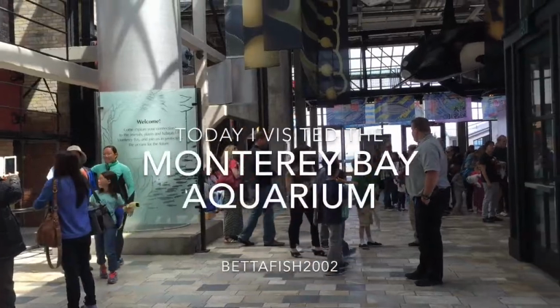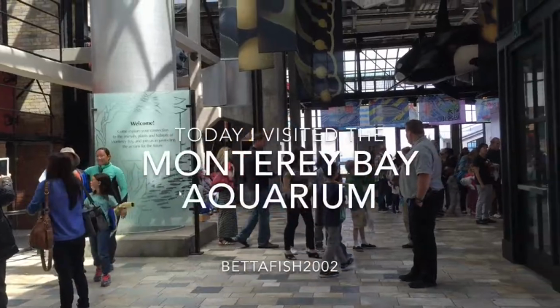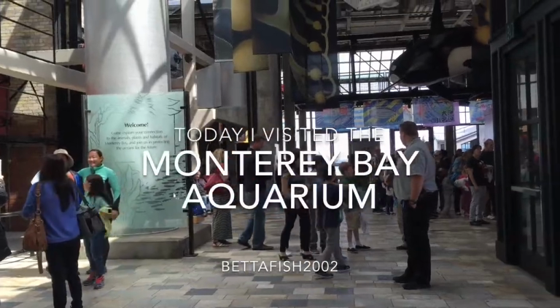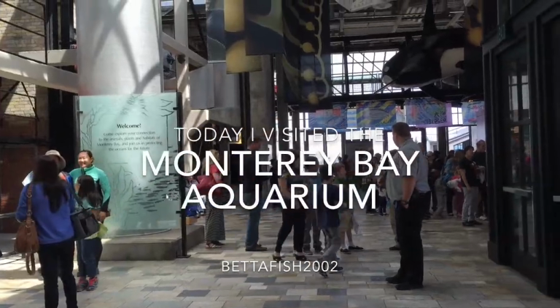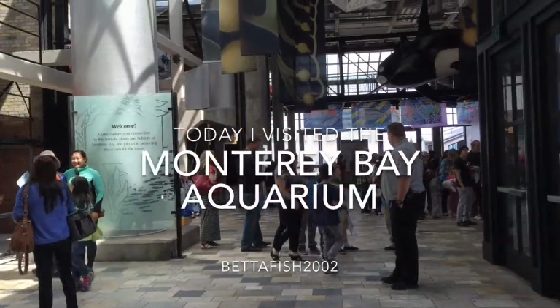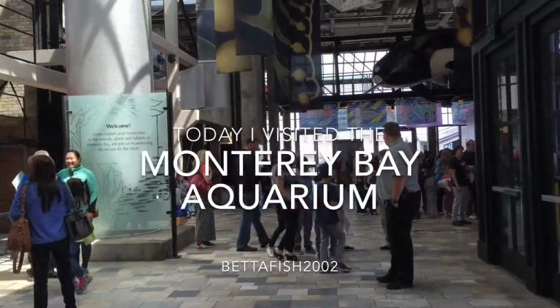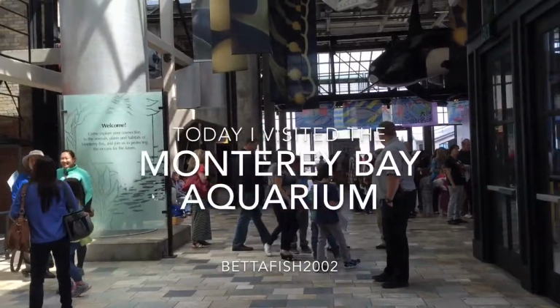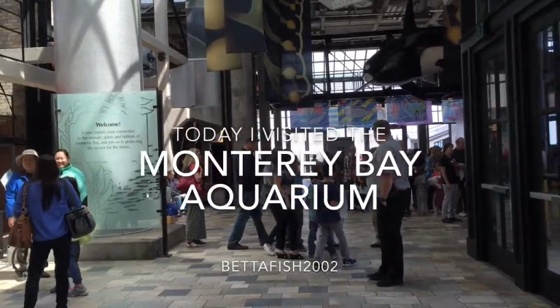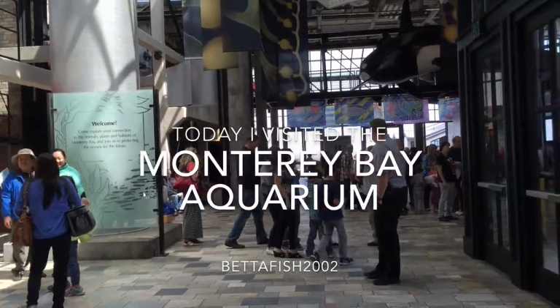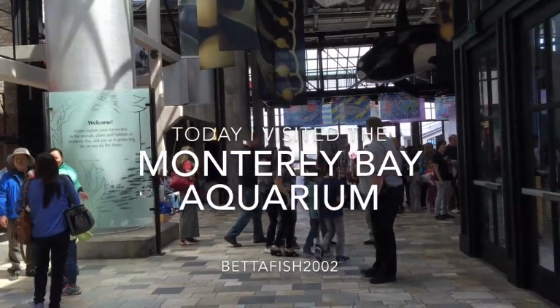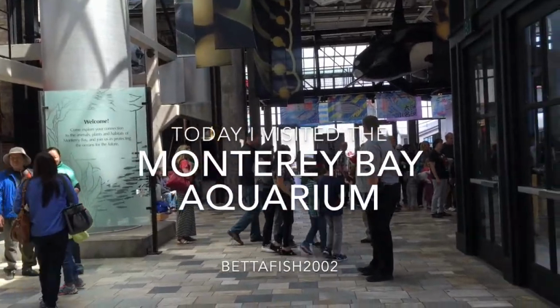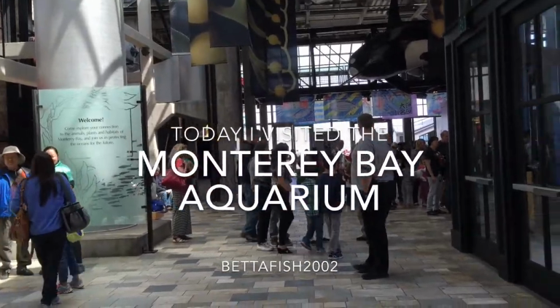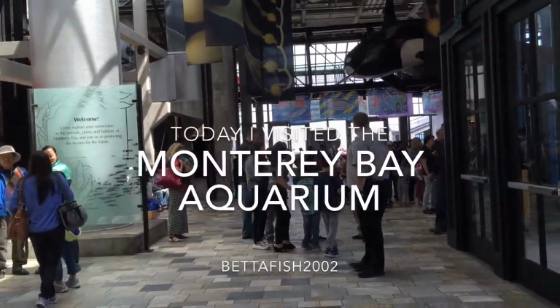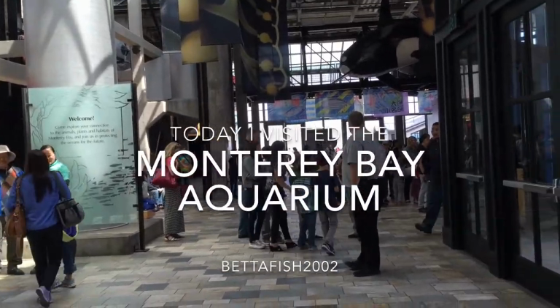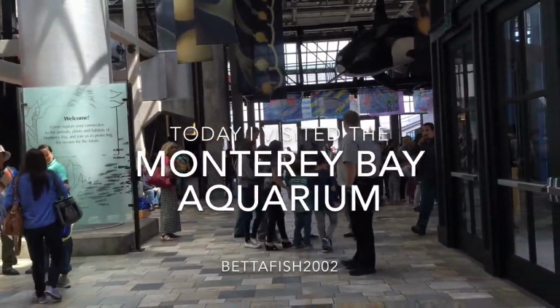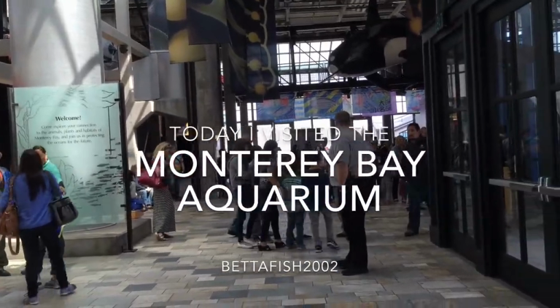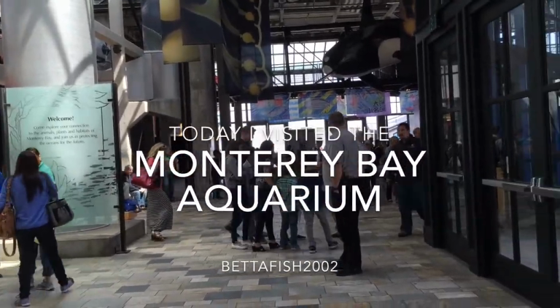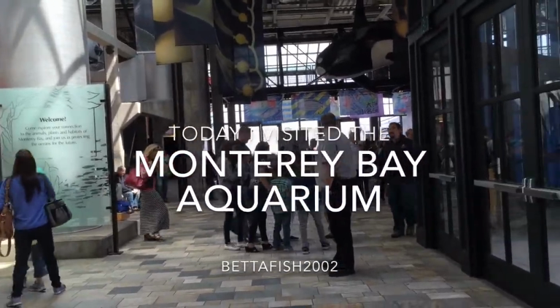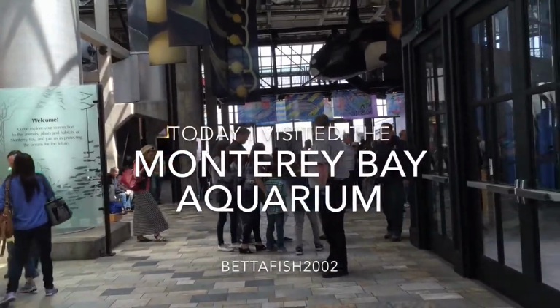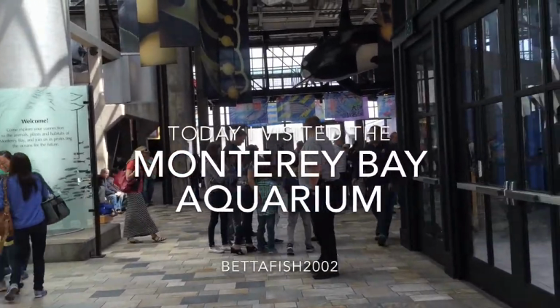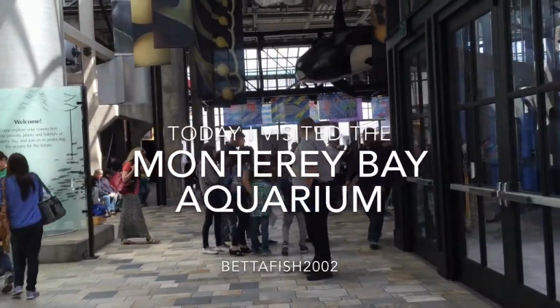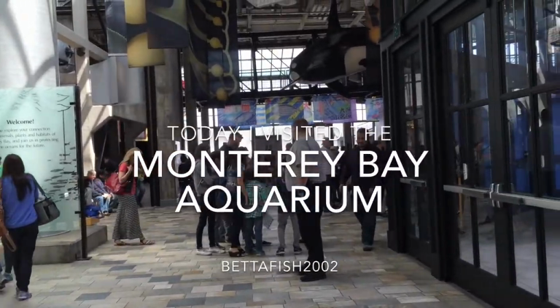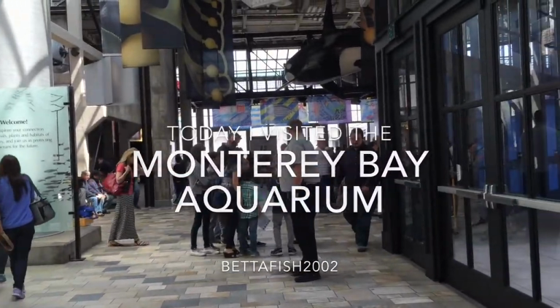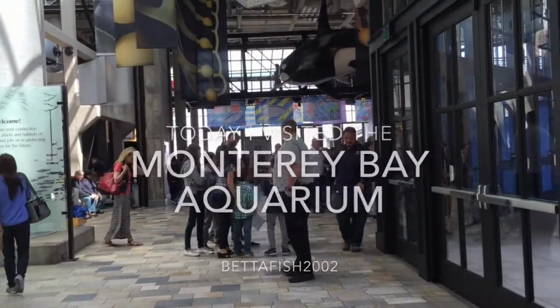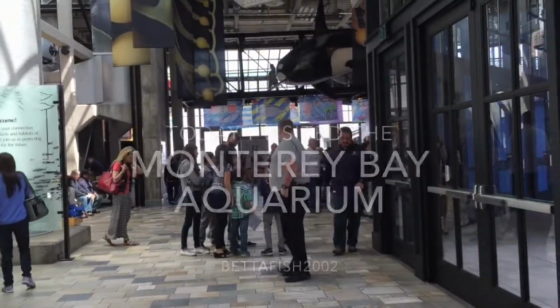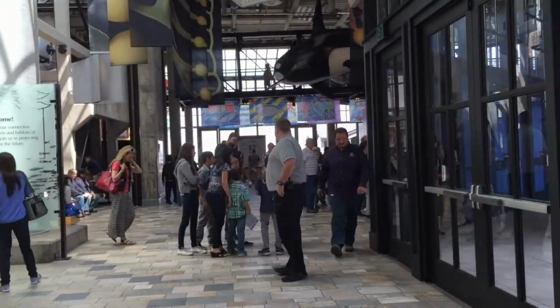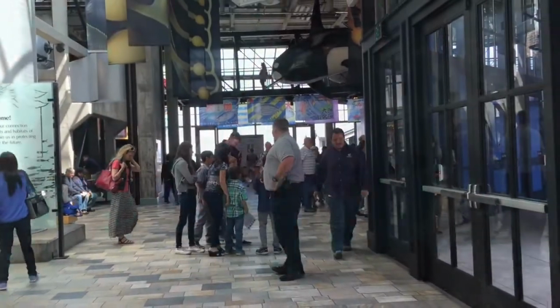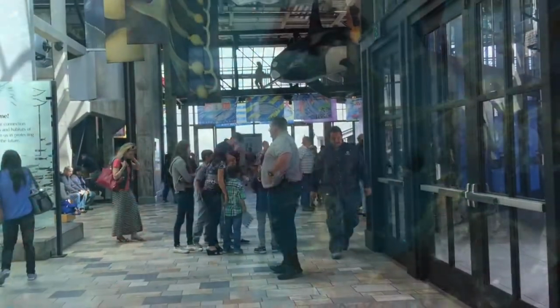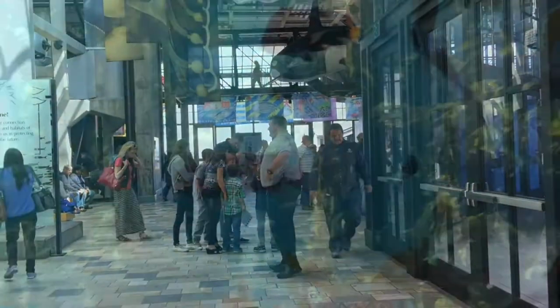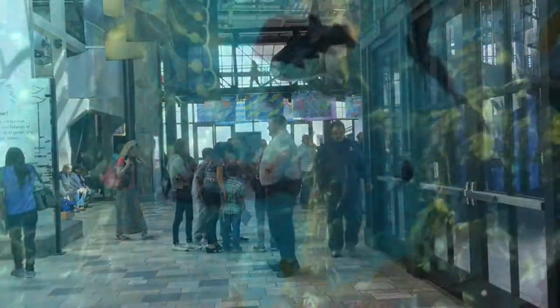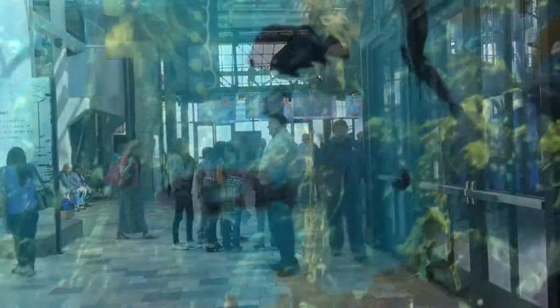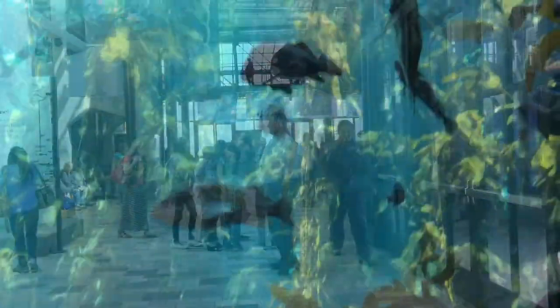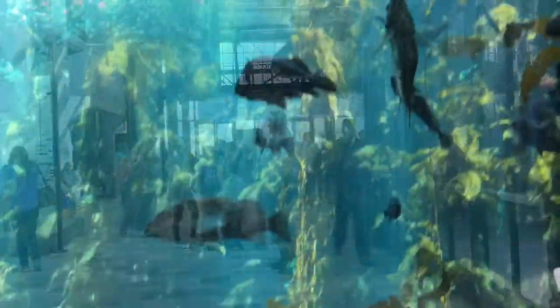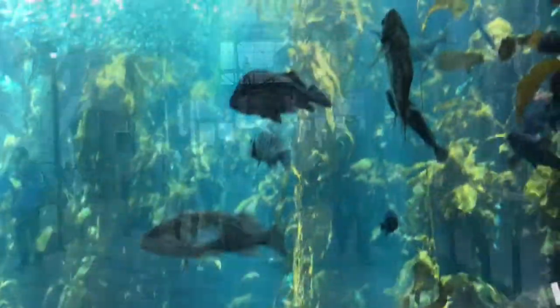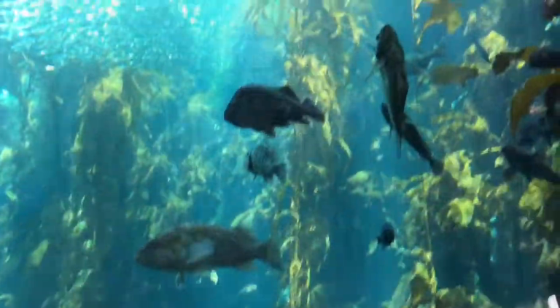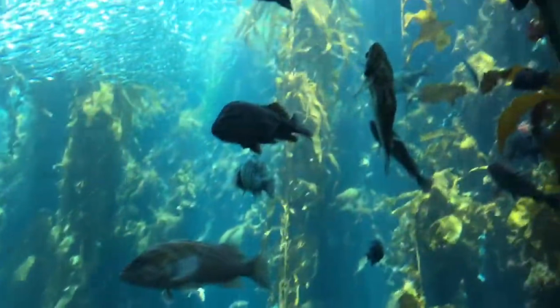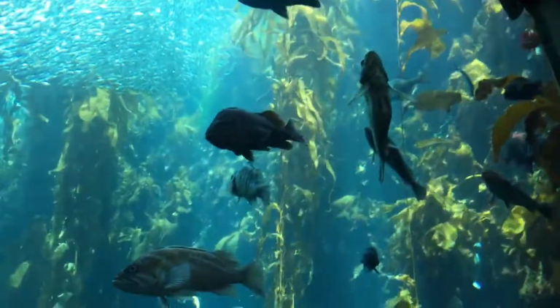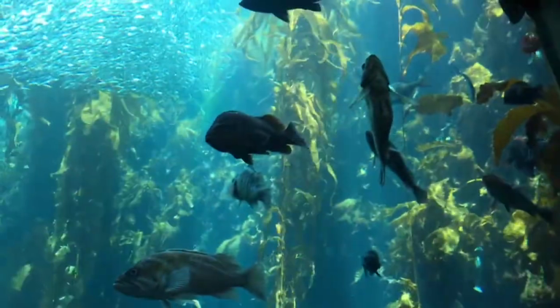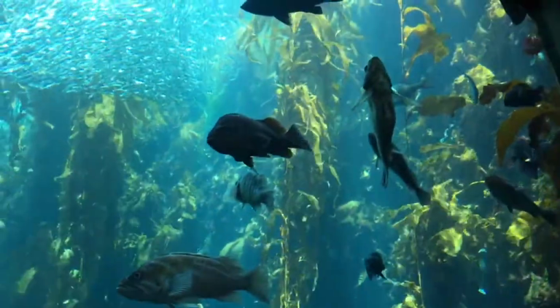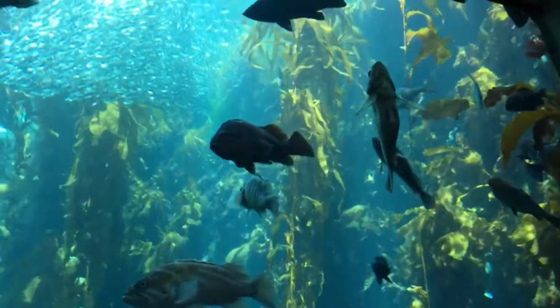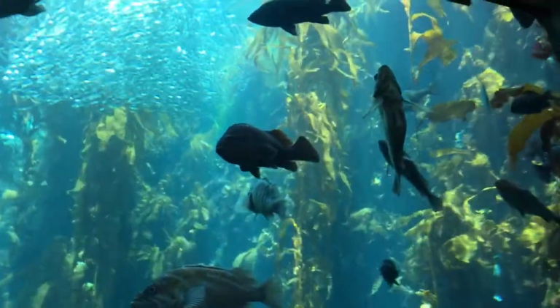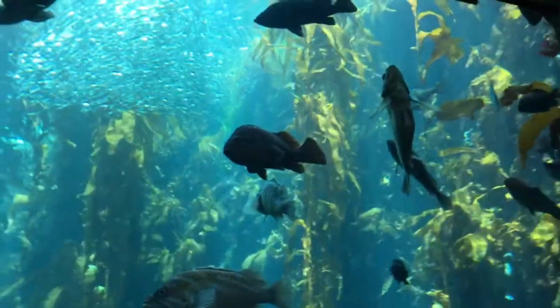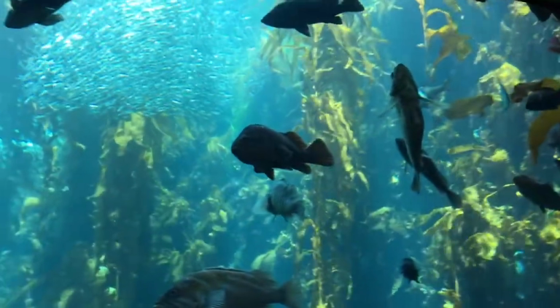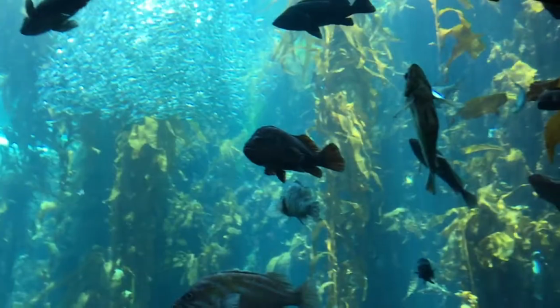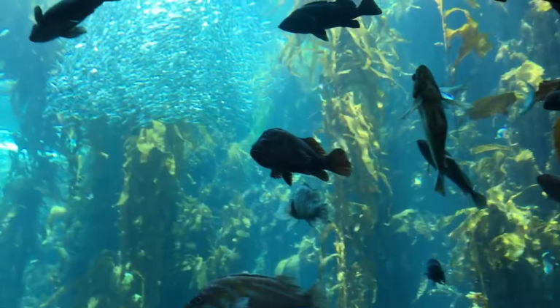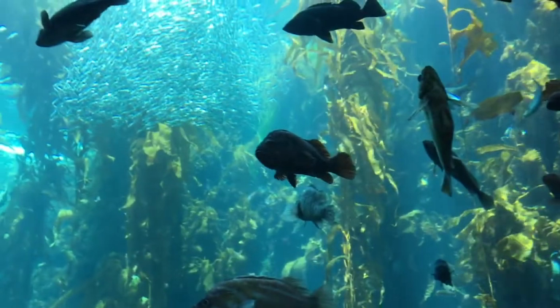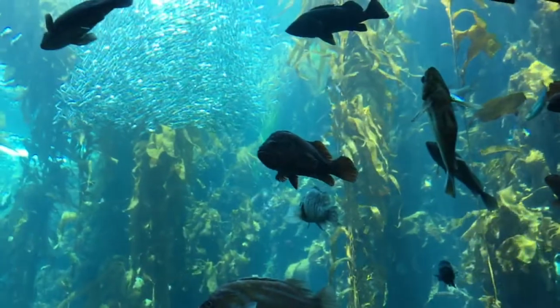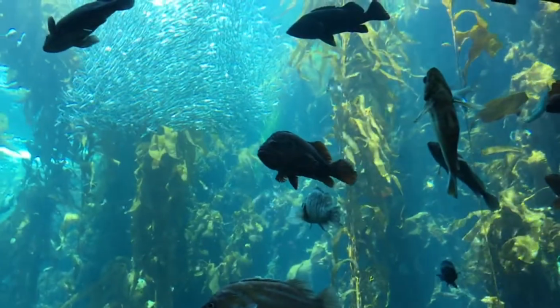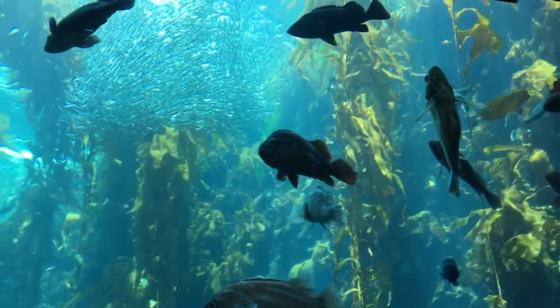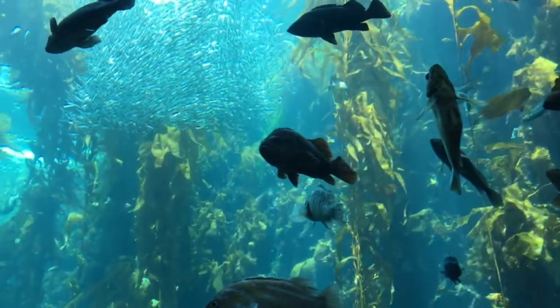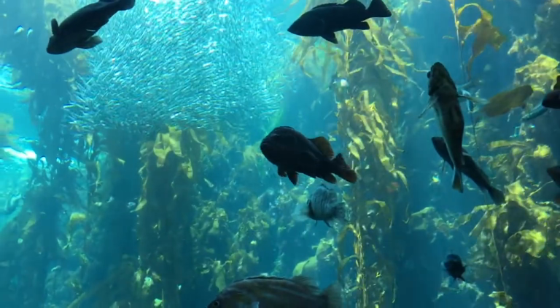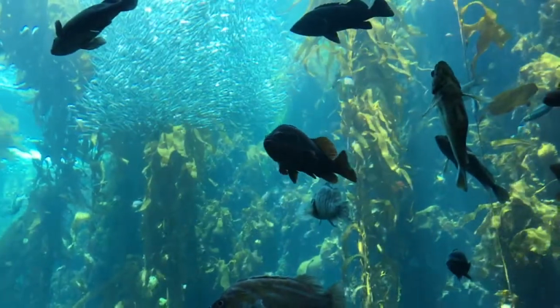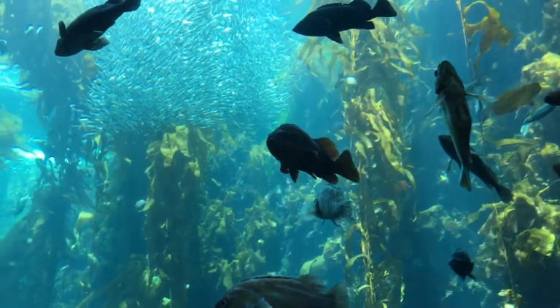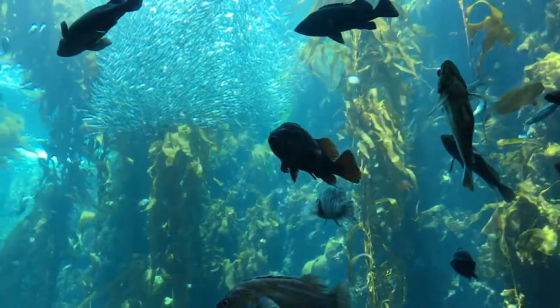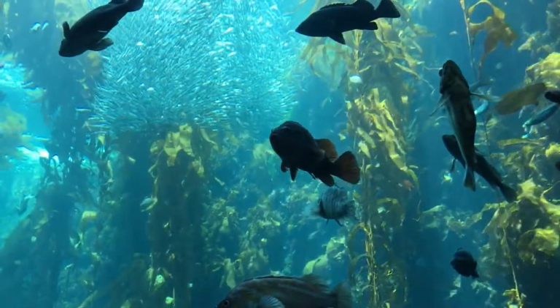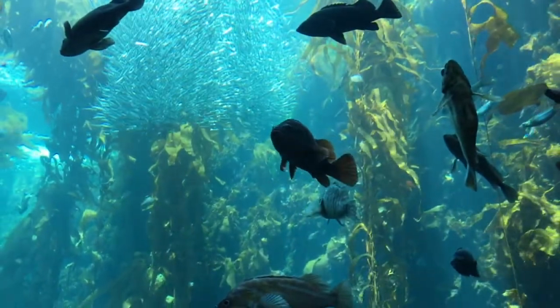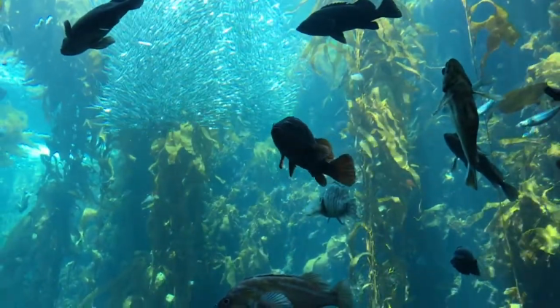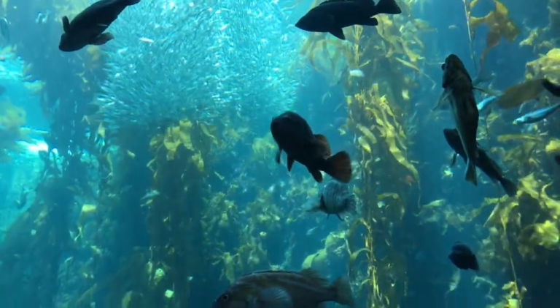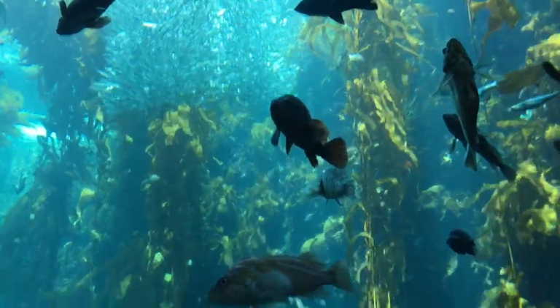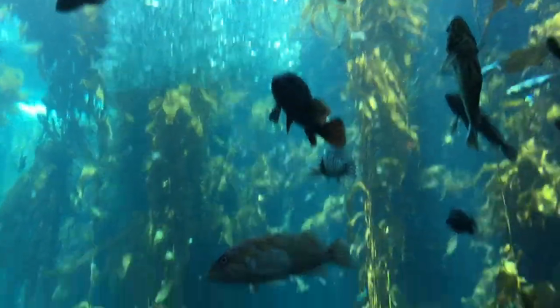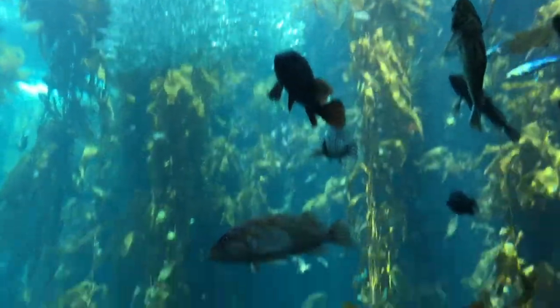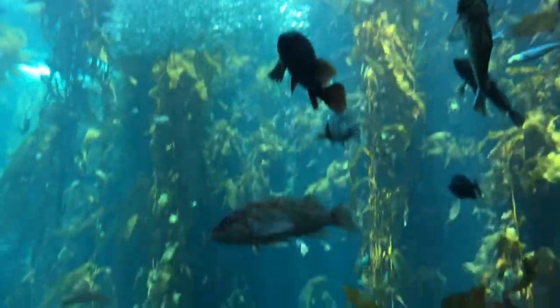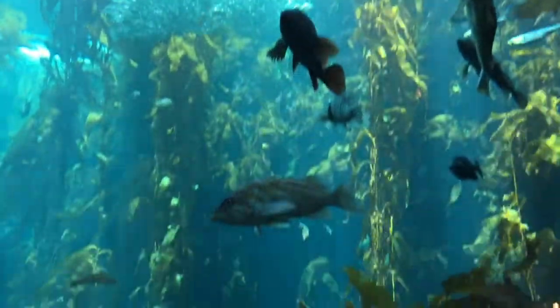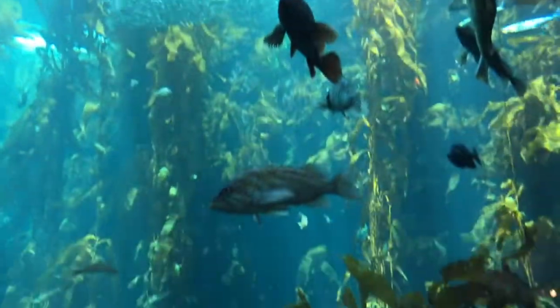Hey guys, it's BetaFish2002, and today I visited the Monterey Bay Aquarium. I'm just going to do a quick little vlog thing.